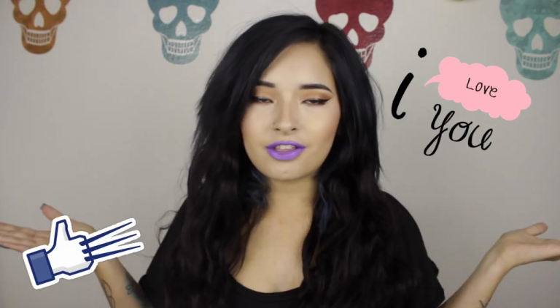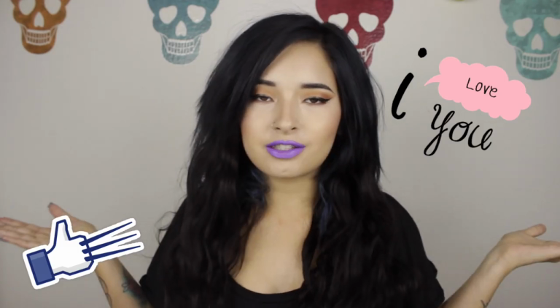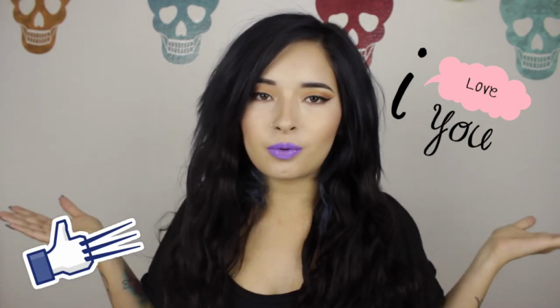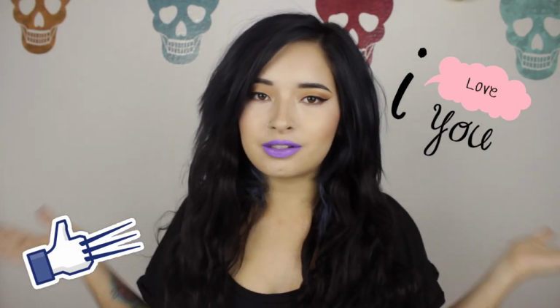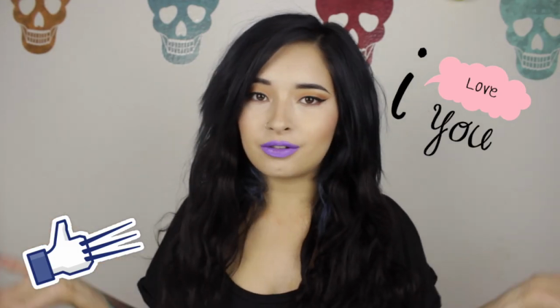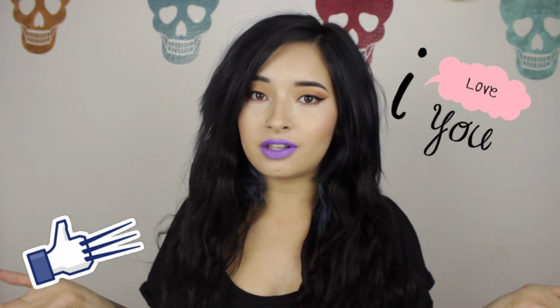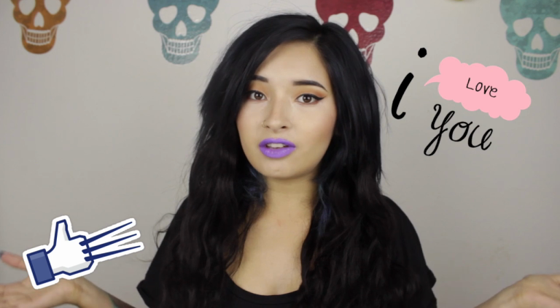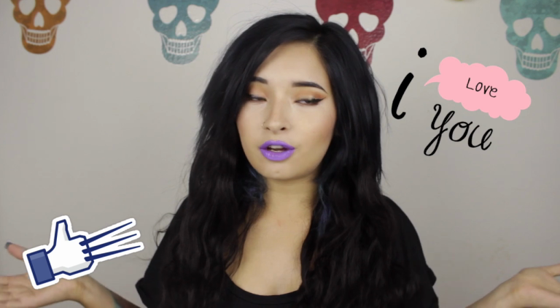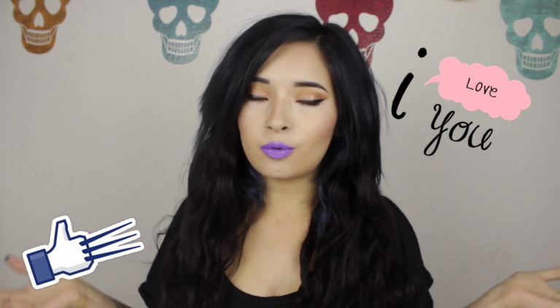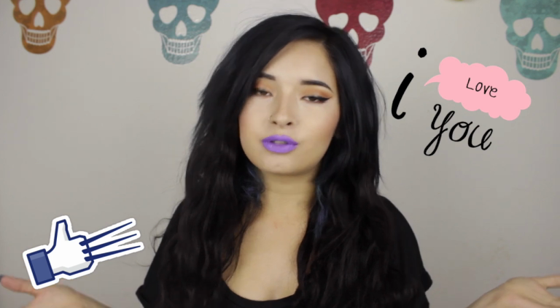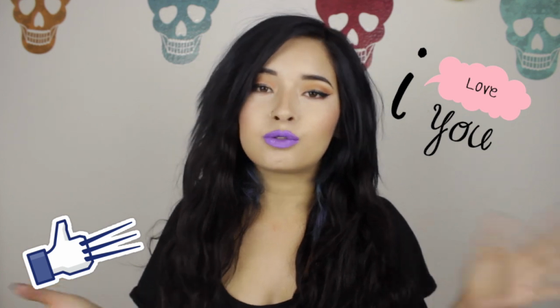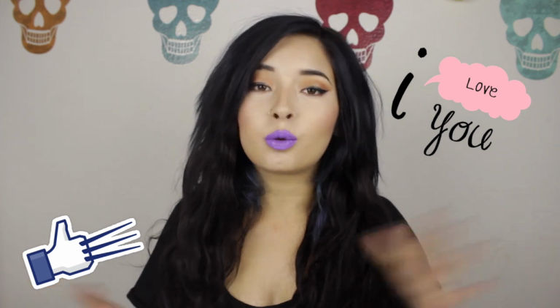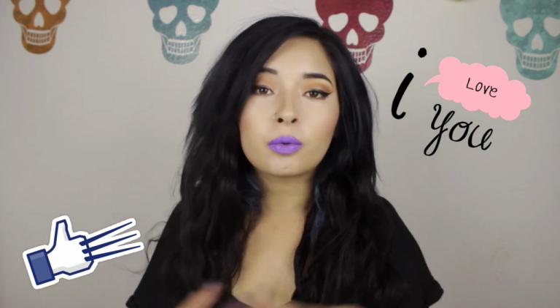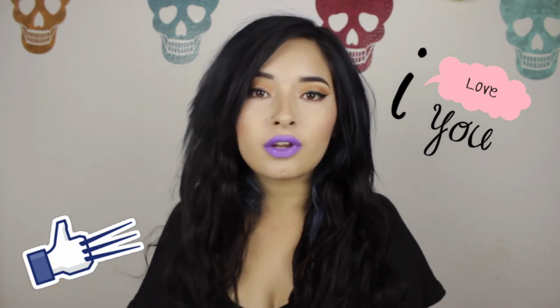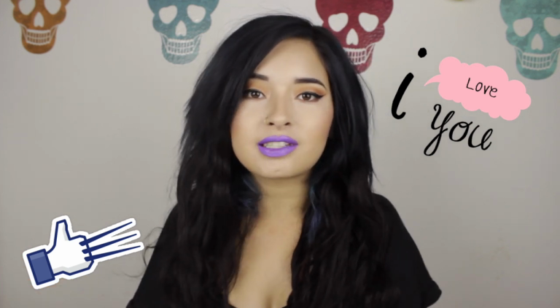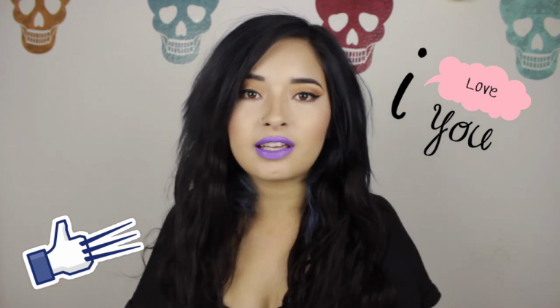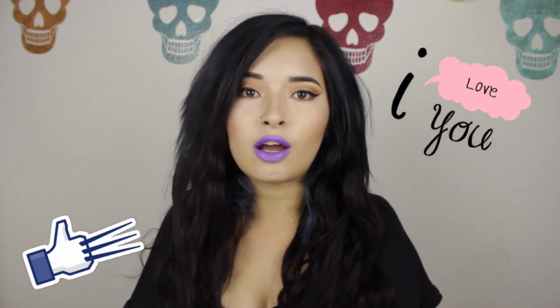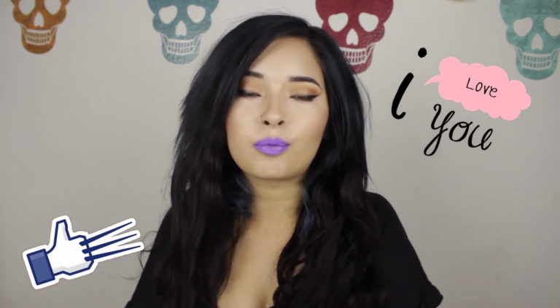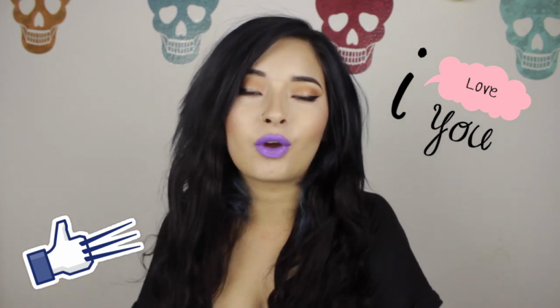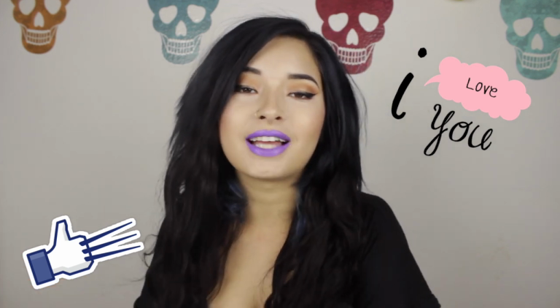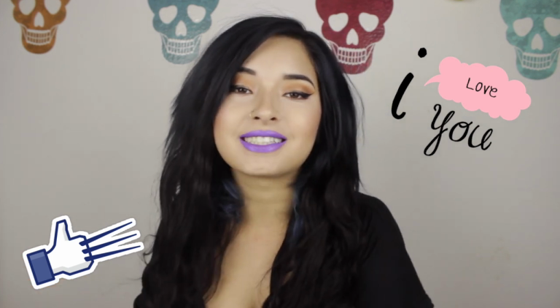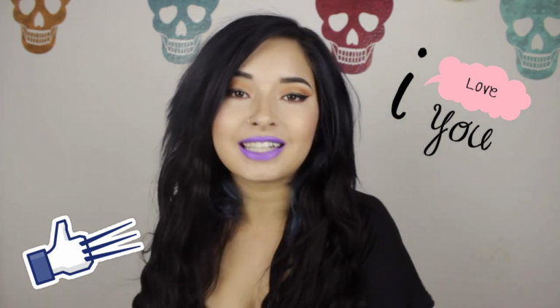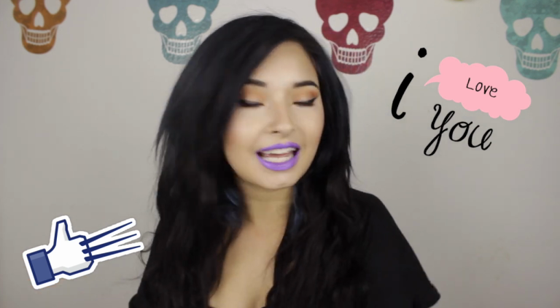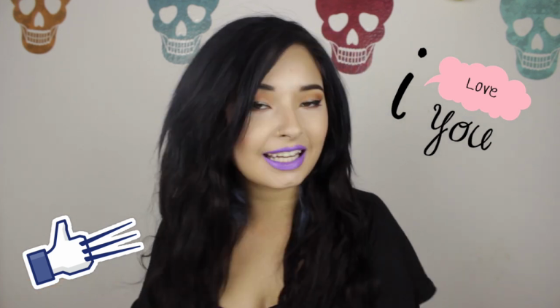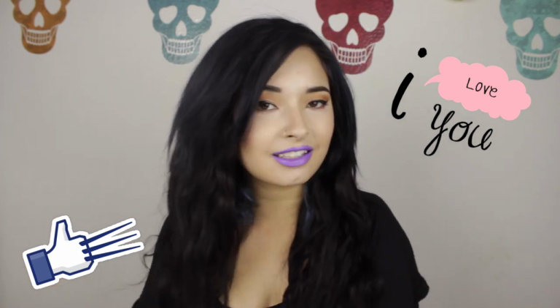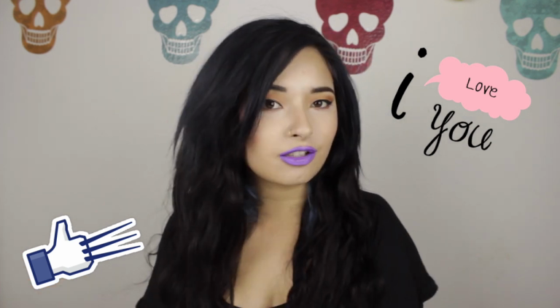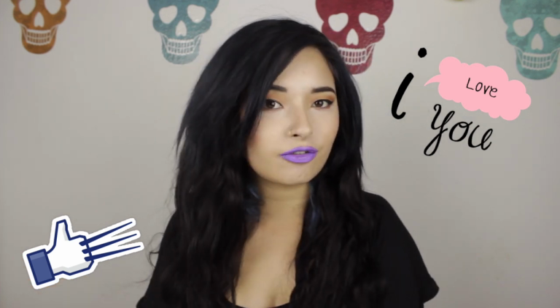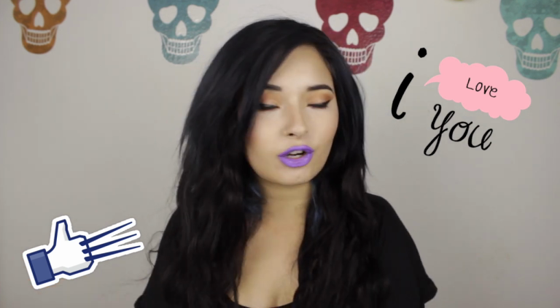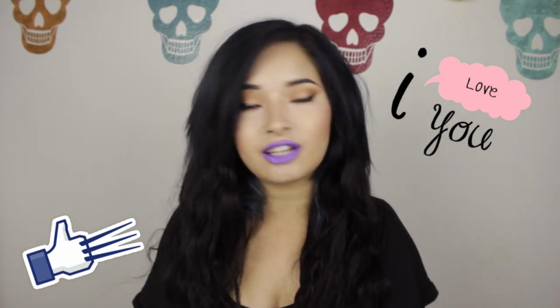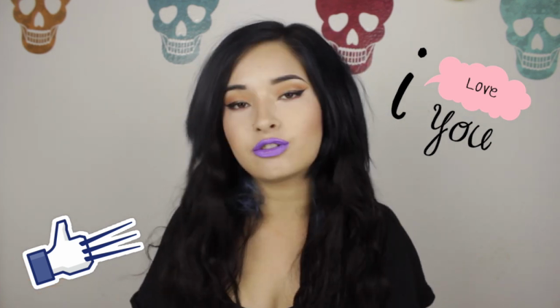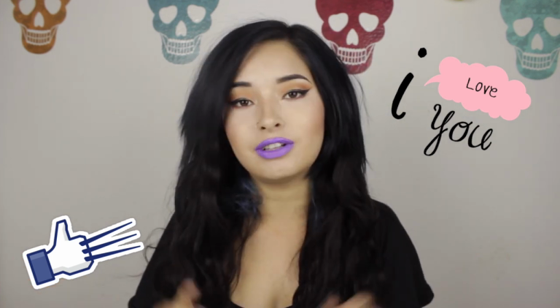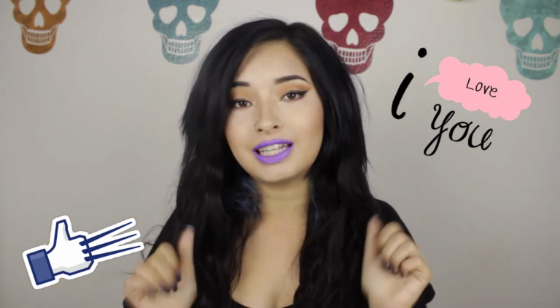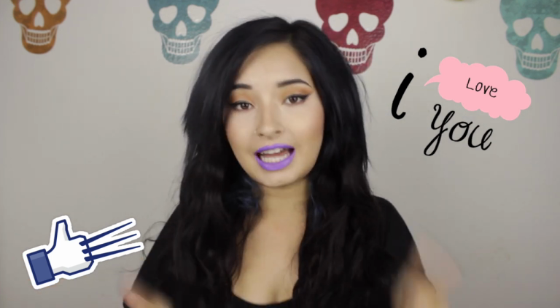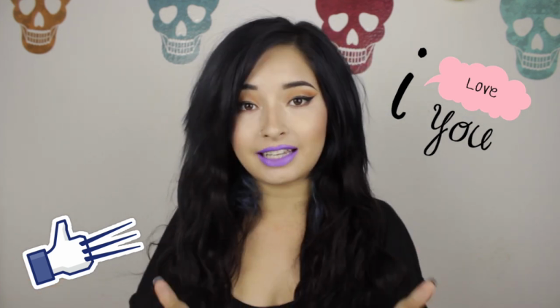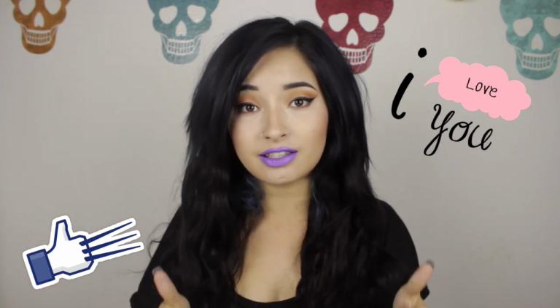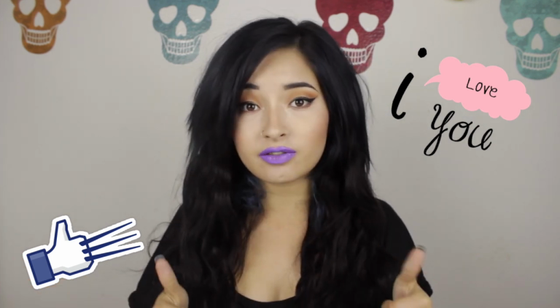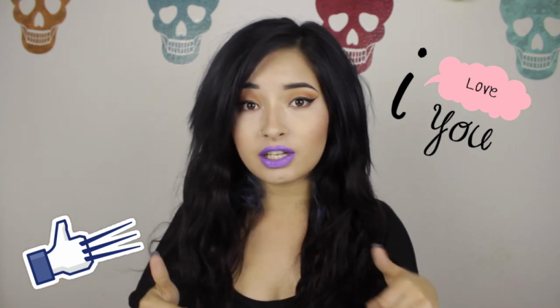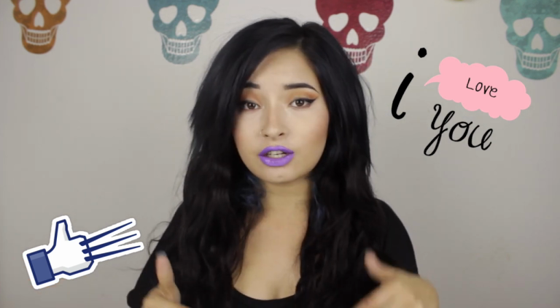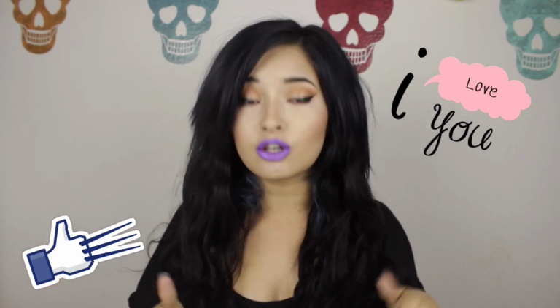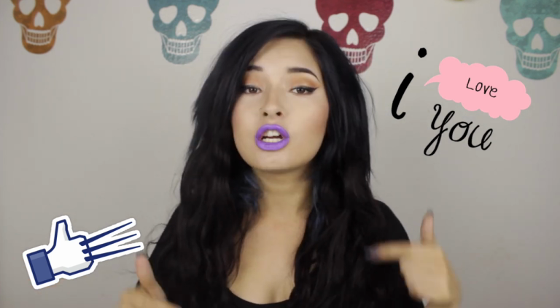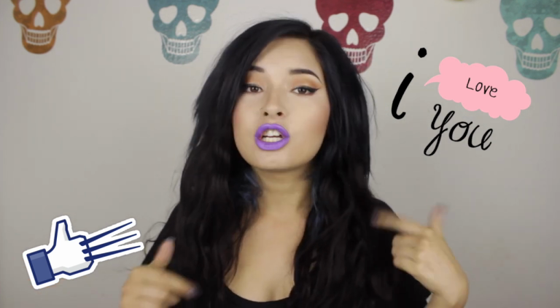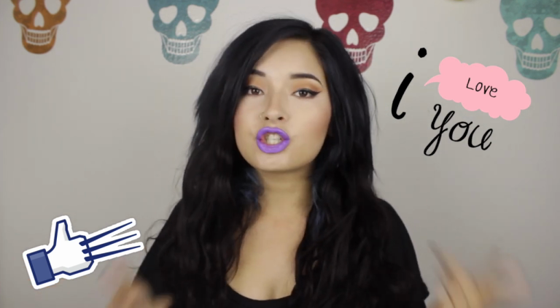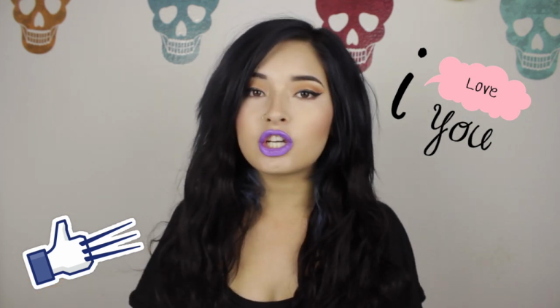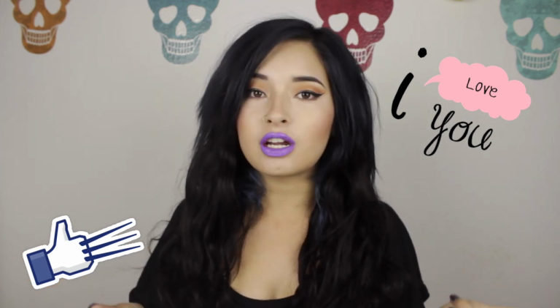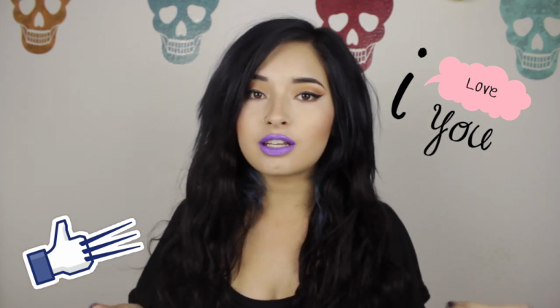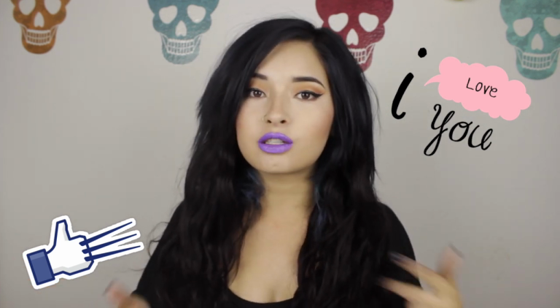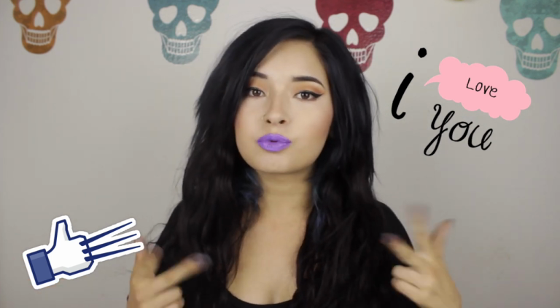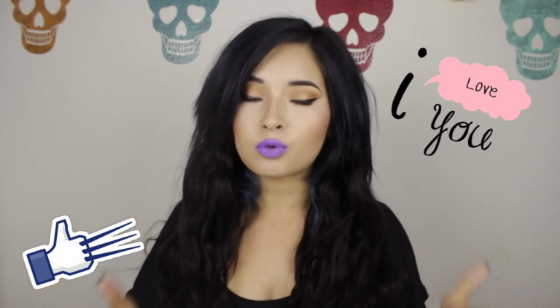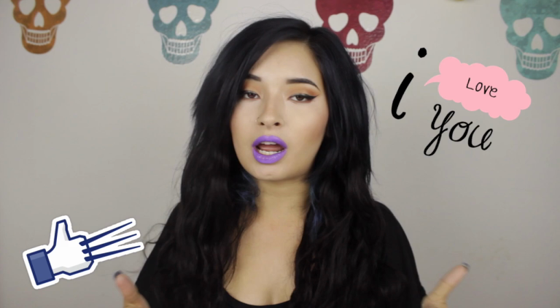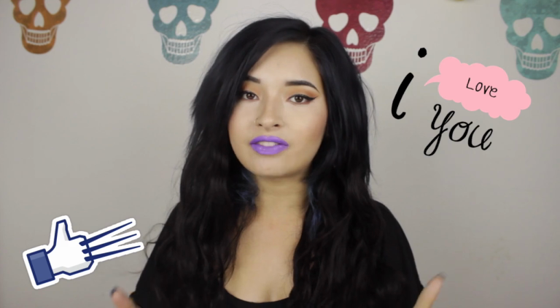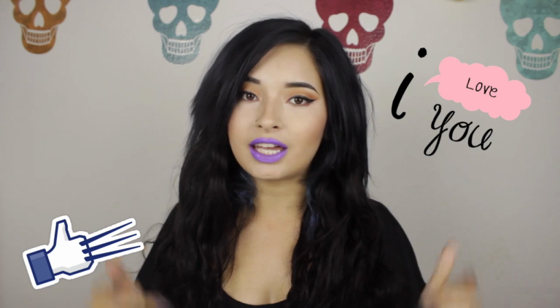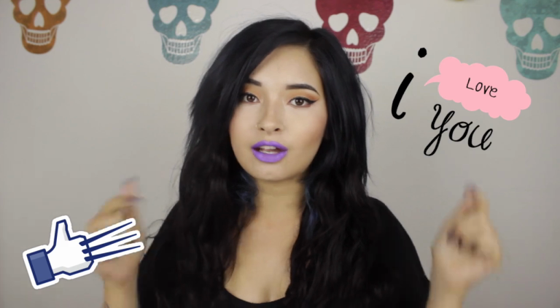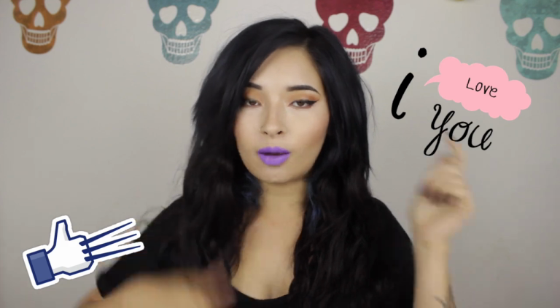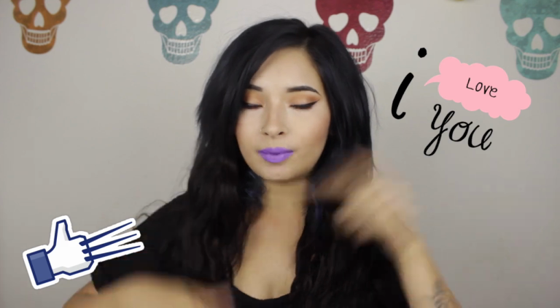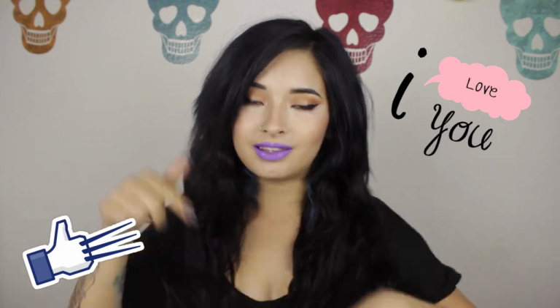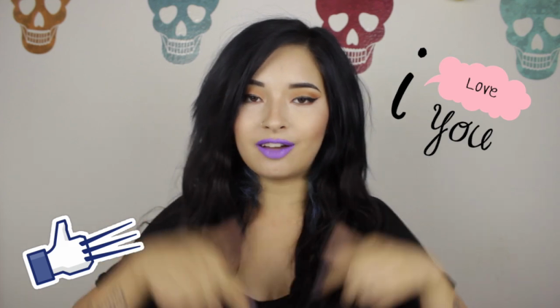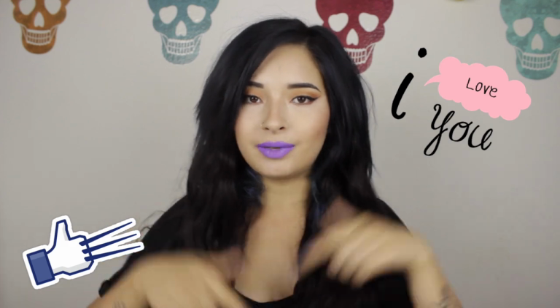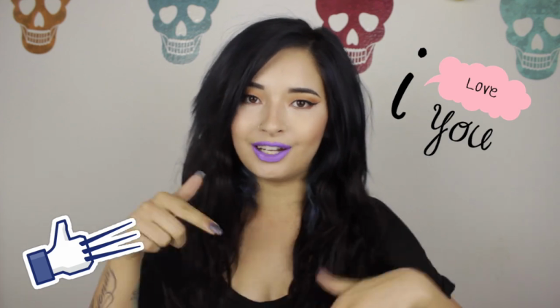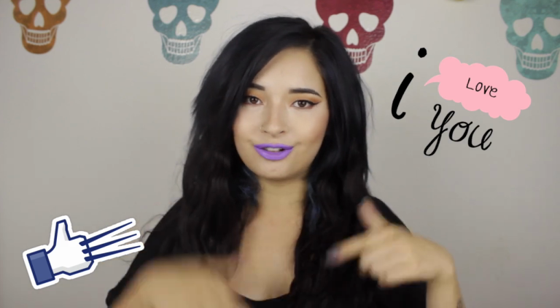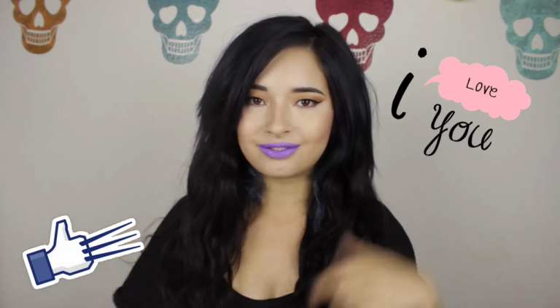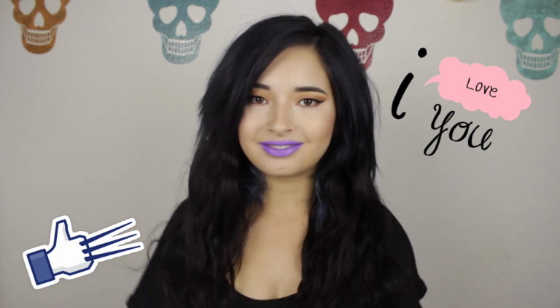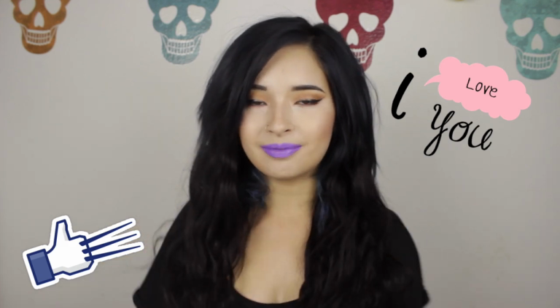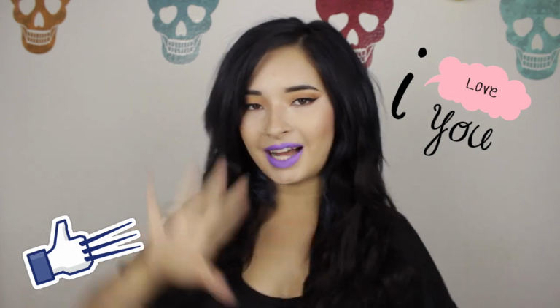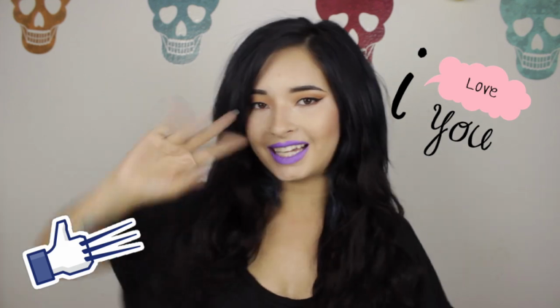Okay, so this was all the video. It was super easy. I hope you guys liked it. Don't forget to like this video, share, subscribe and comment down below. Bye.